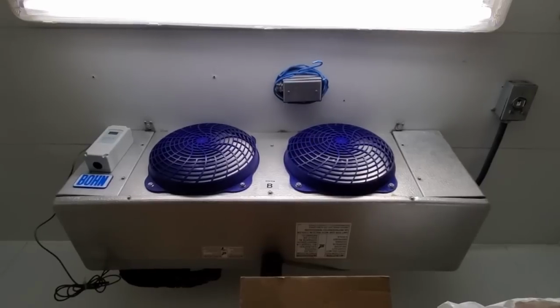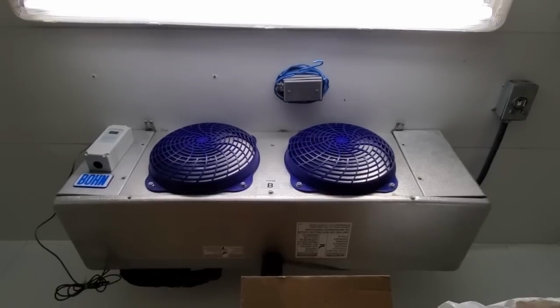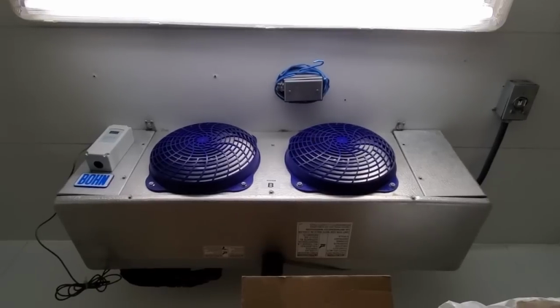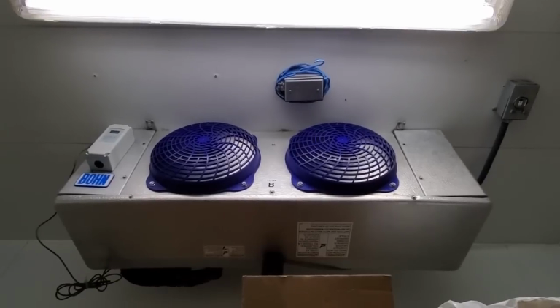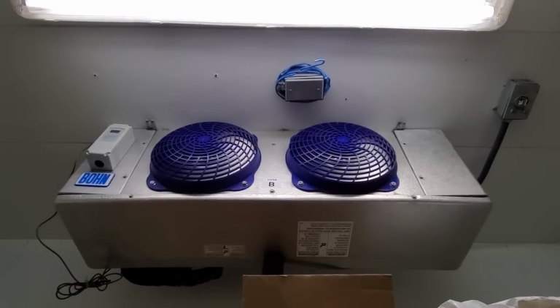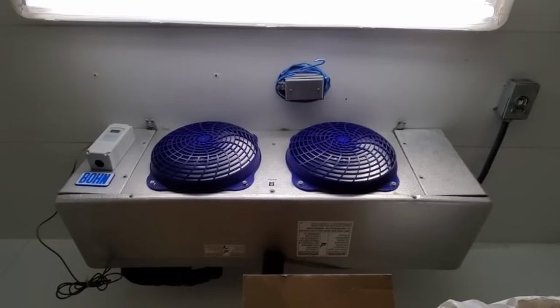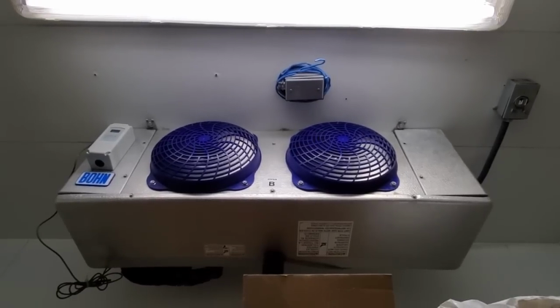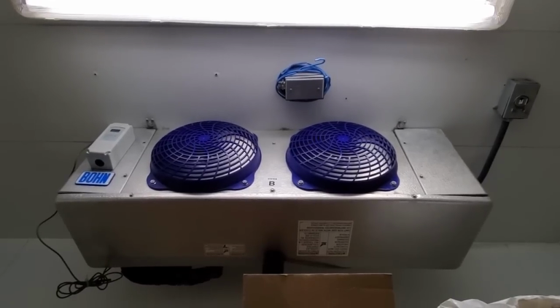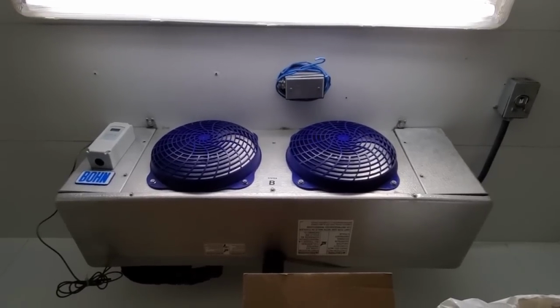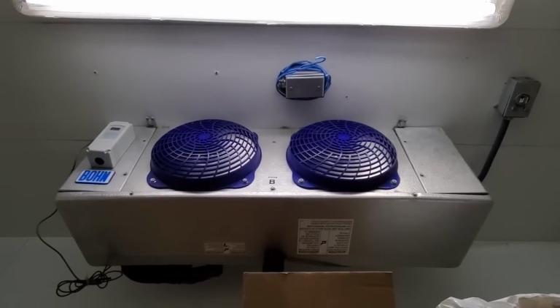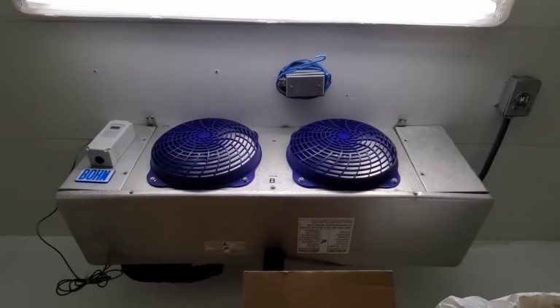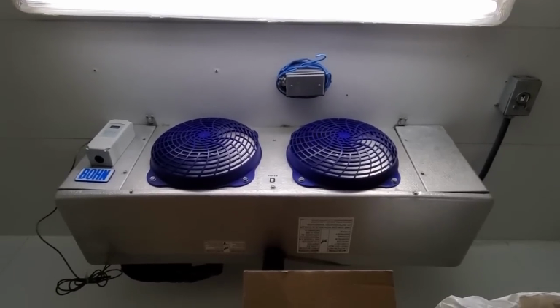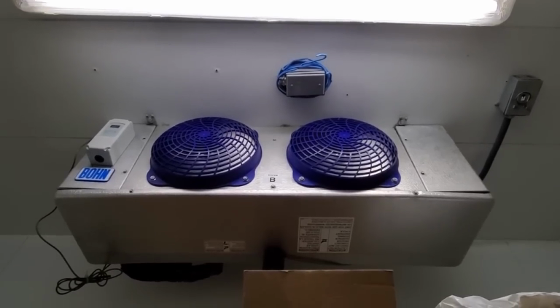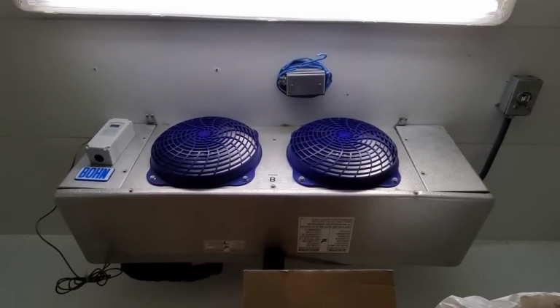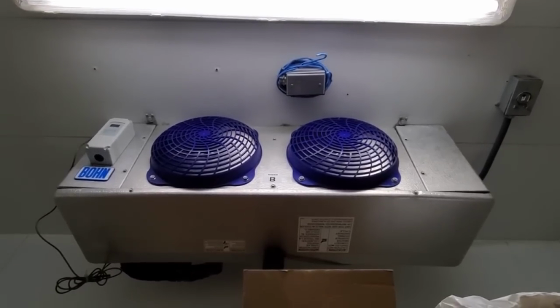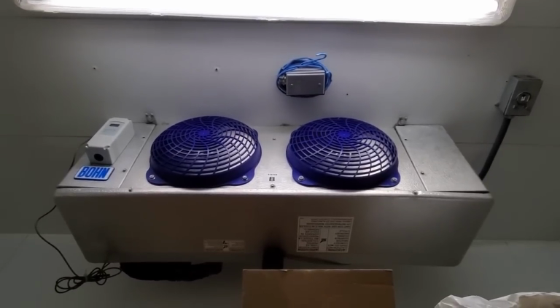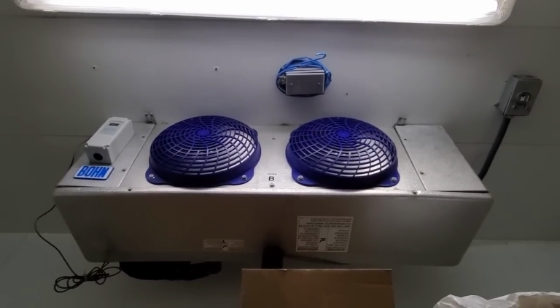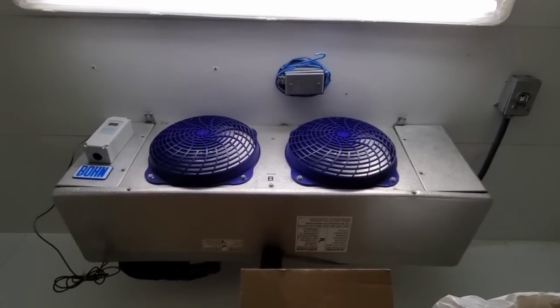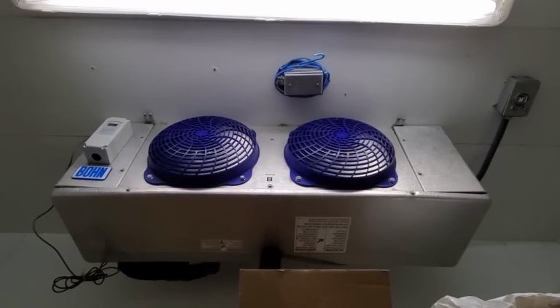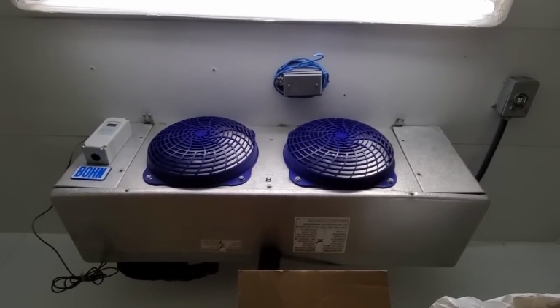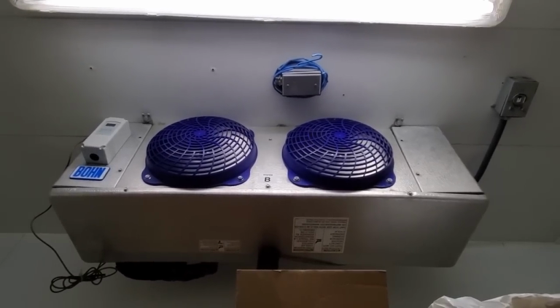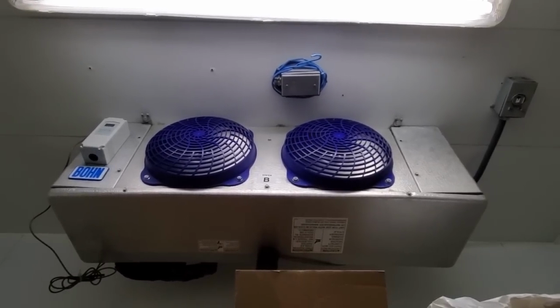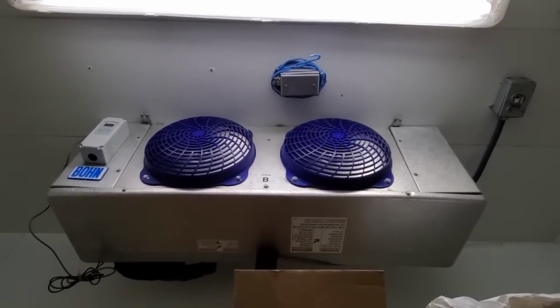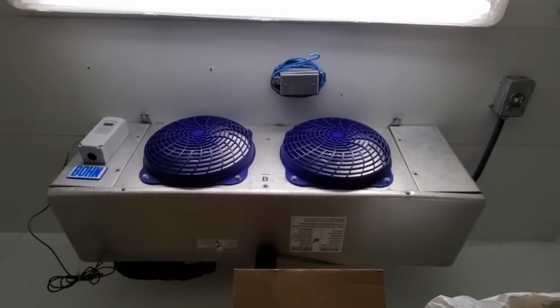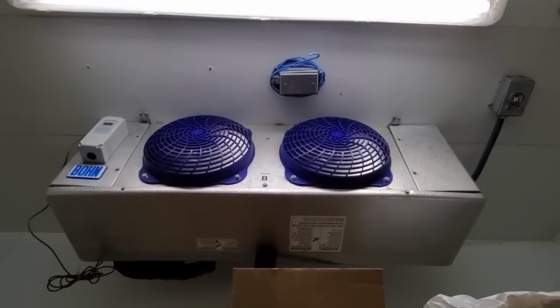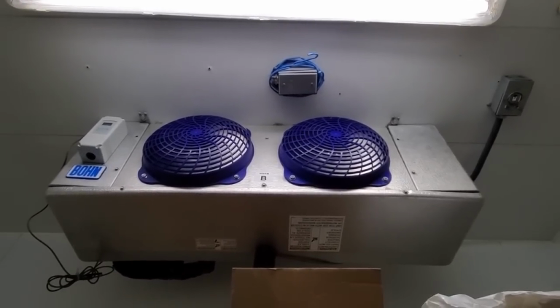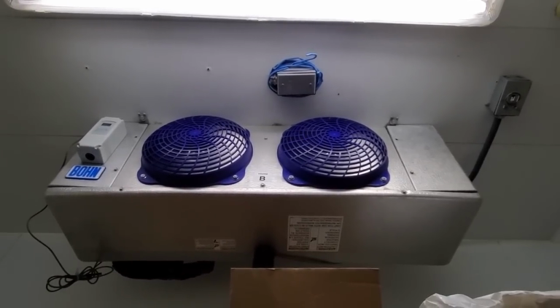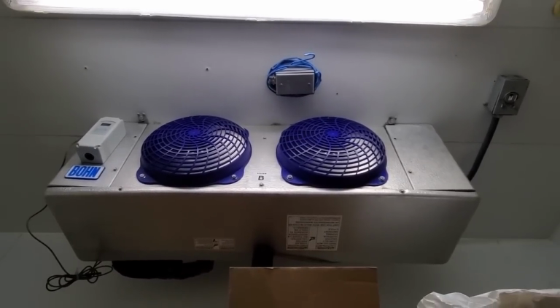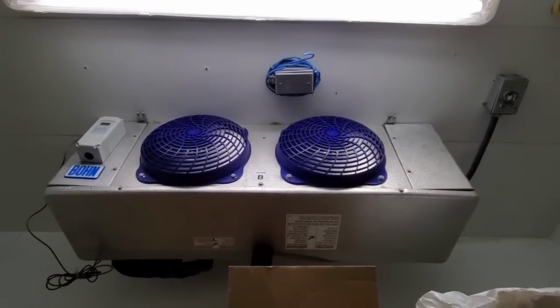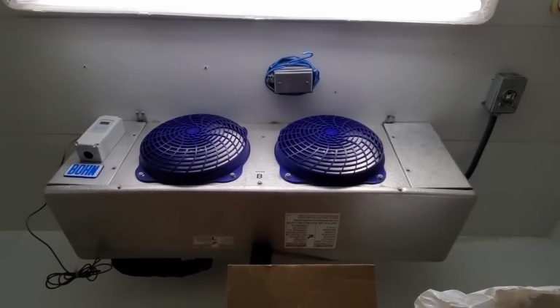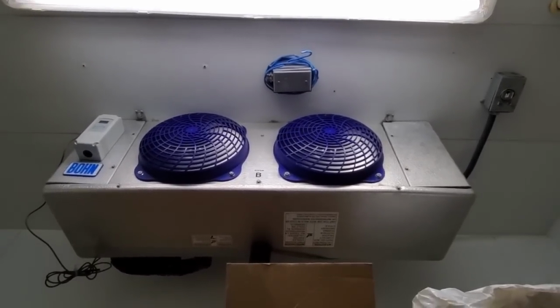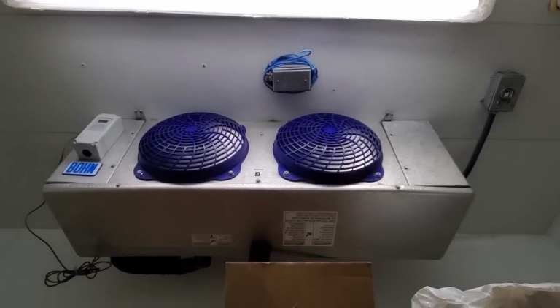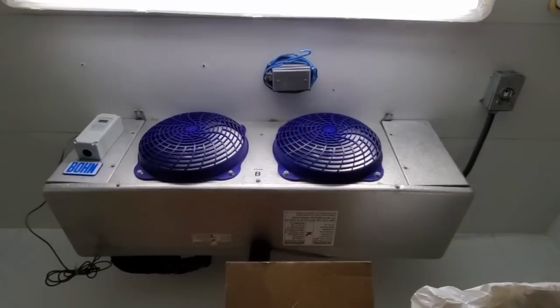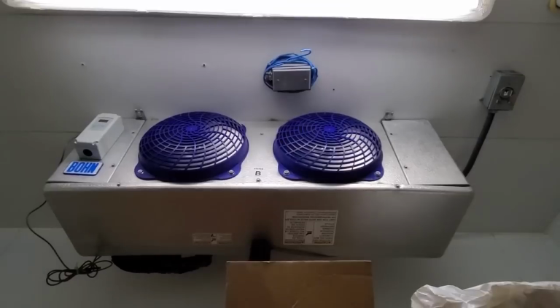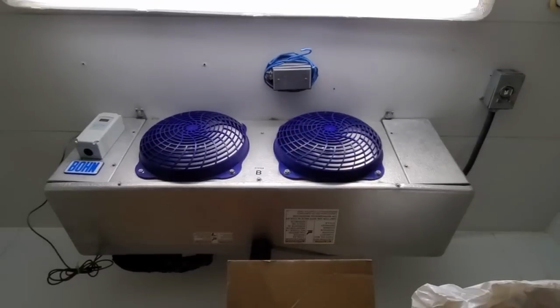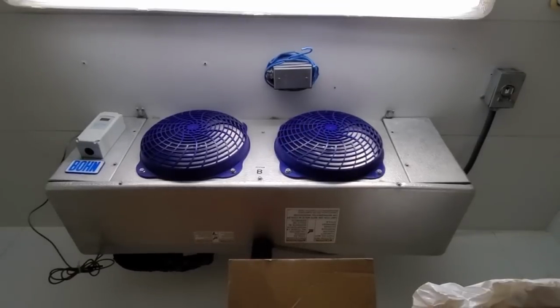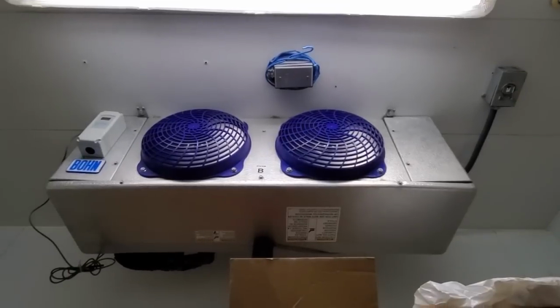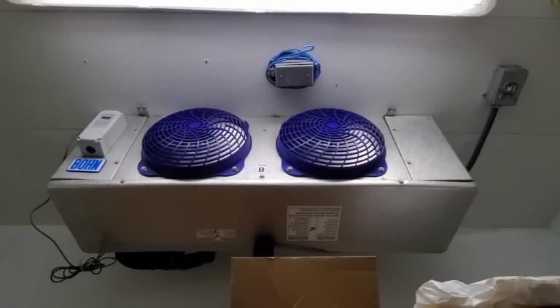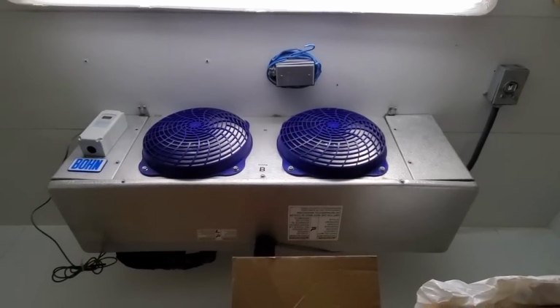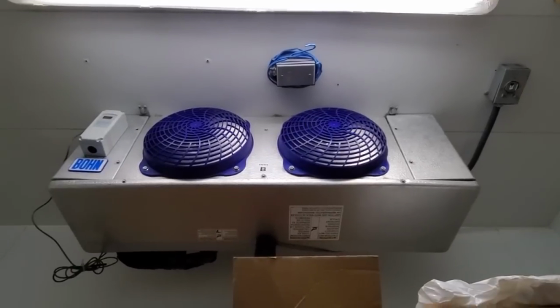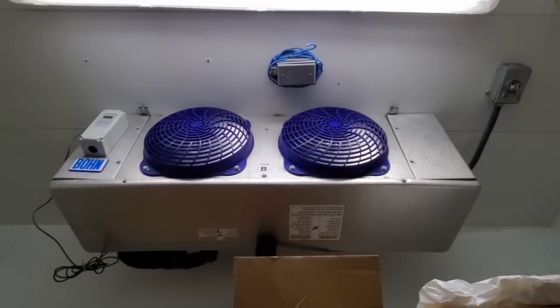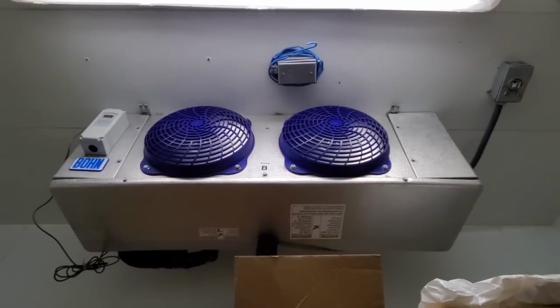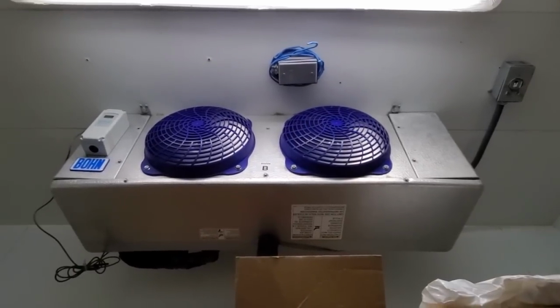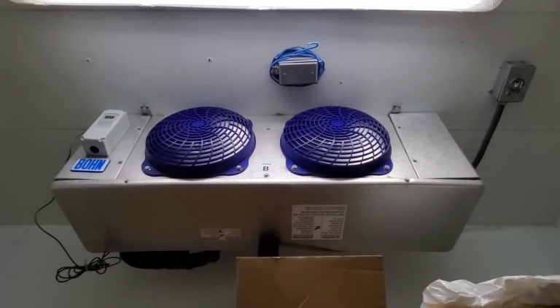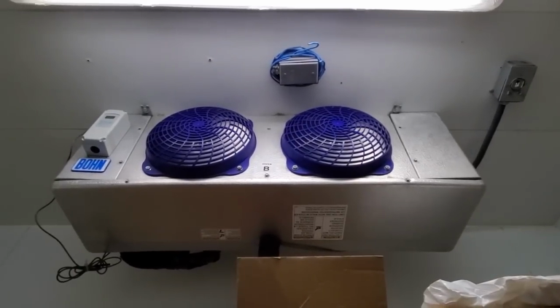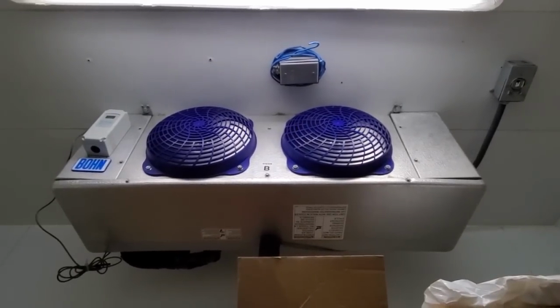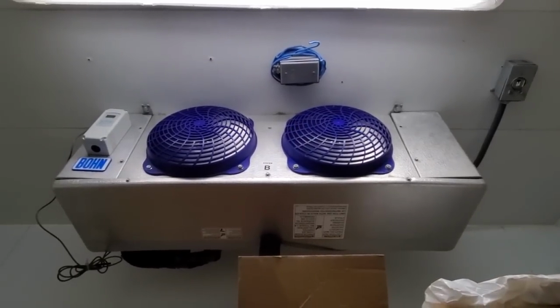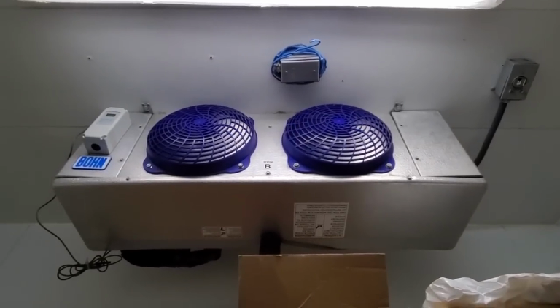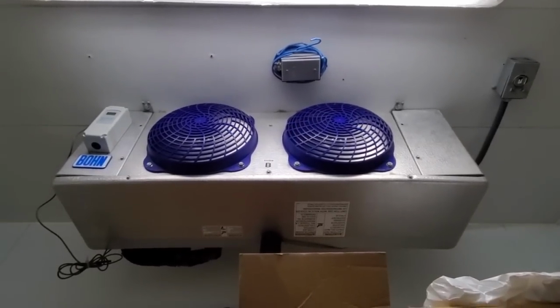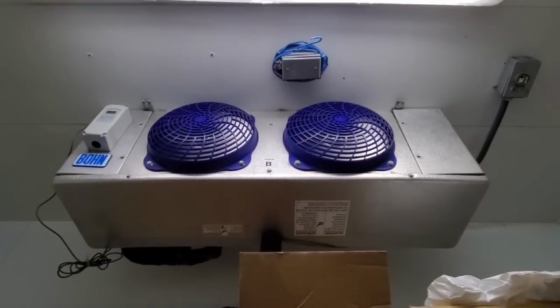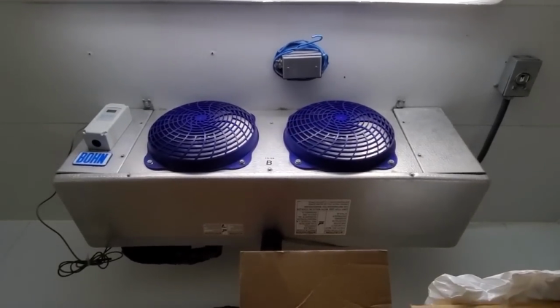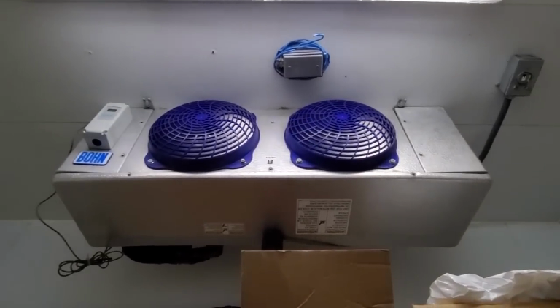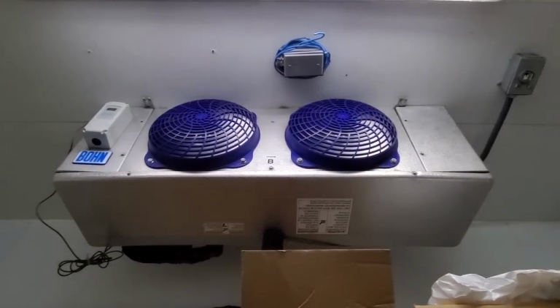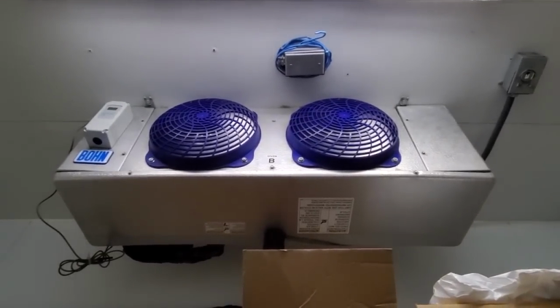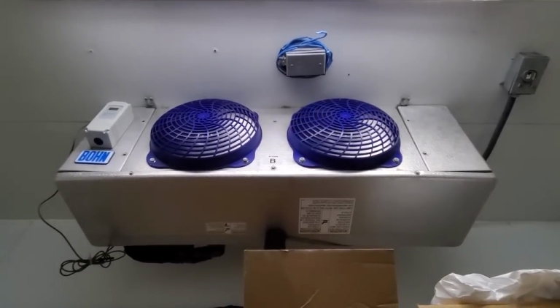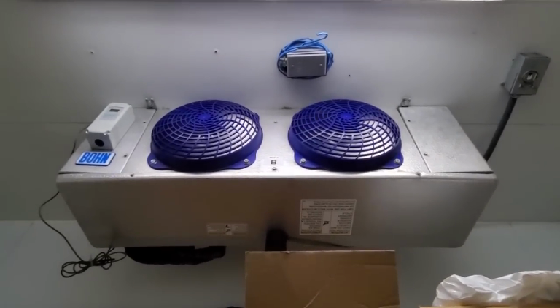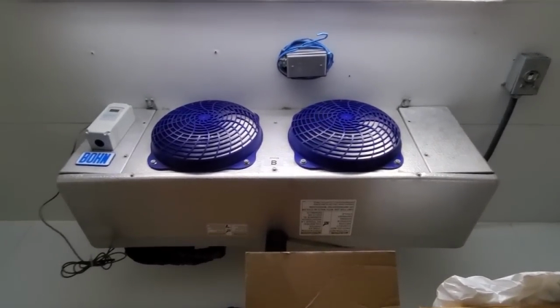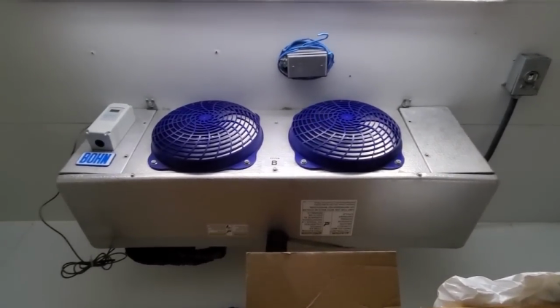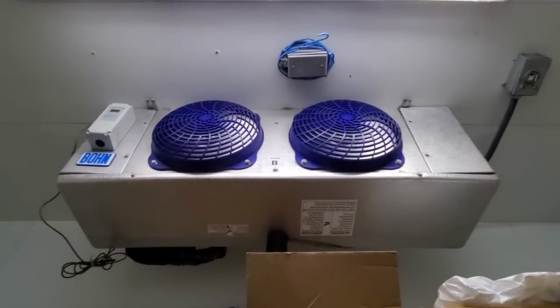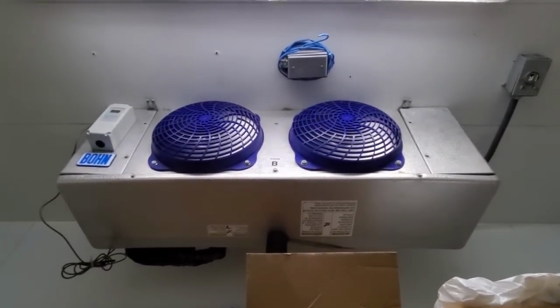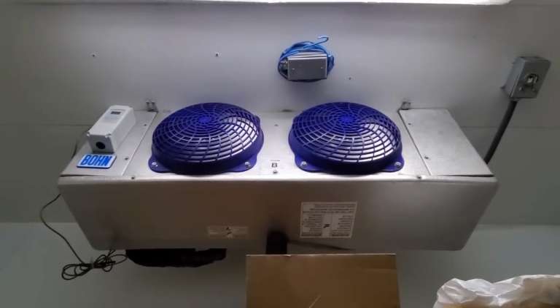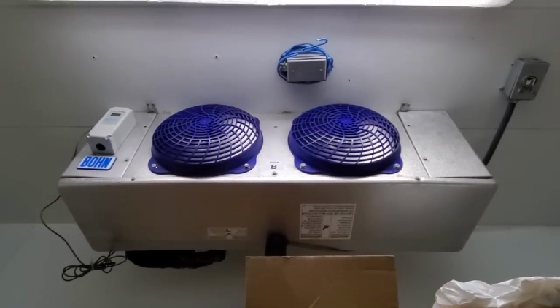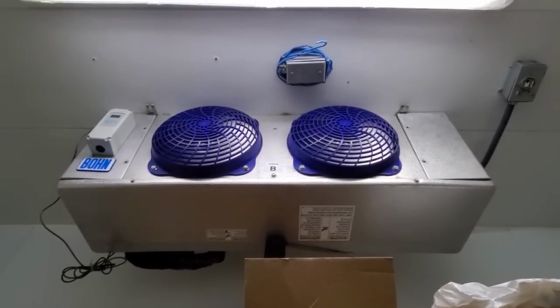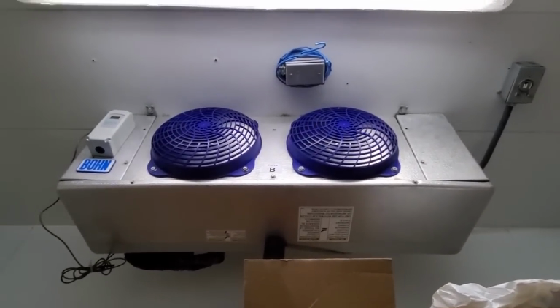Right now the box is currently at about 30 degrees. My evaporator fan motors are running, but it's just not cold enough in here.